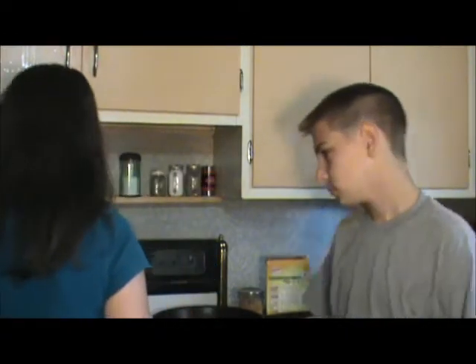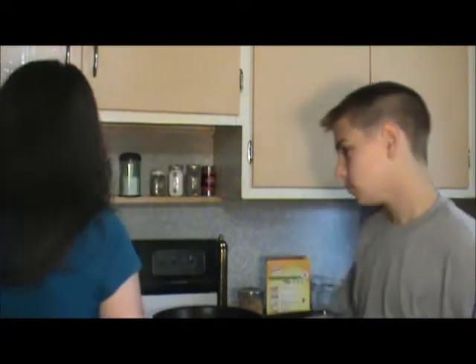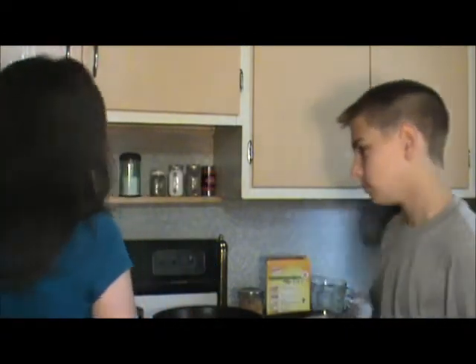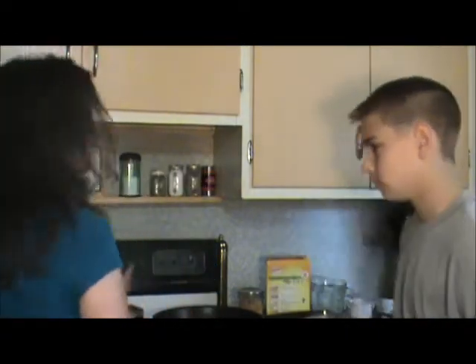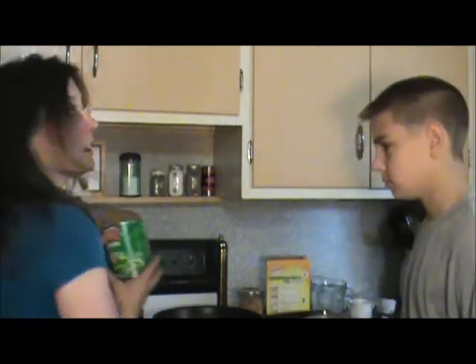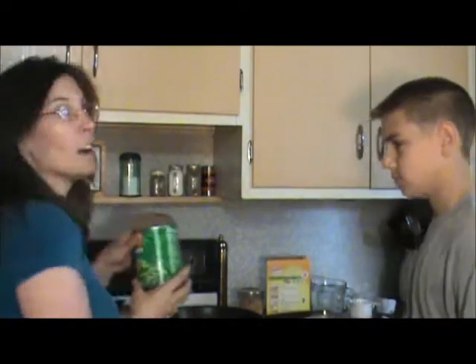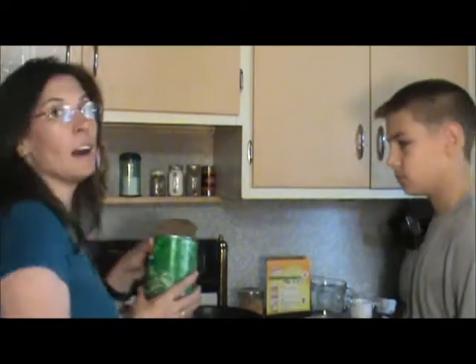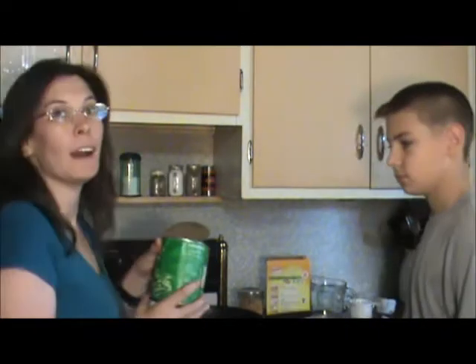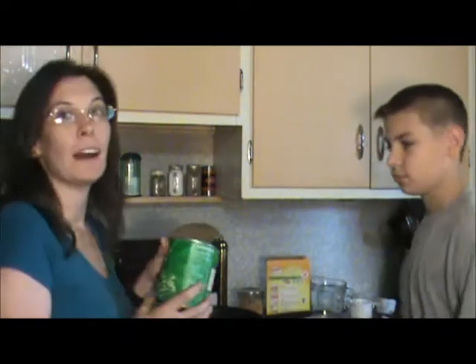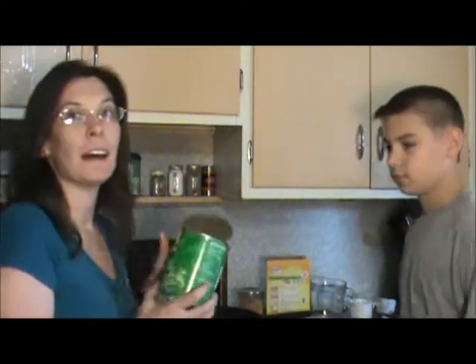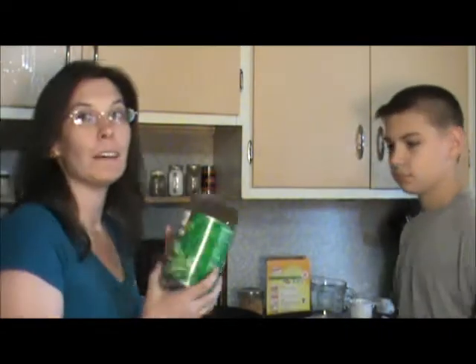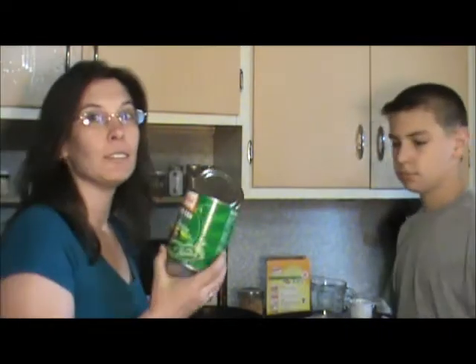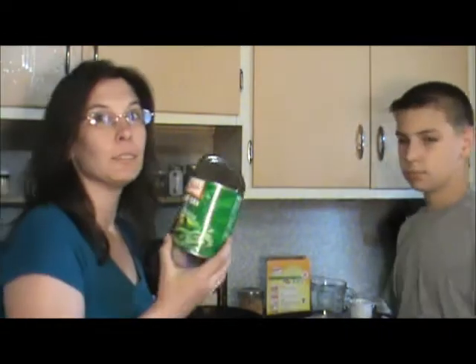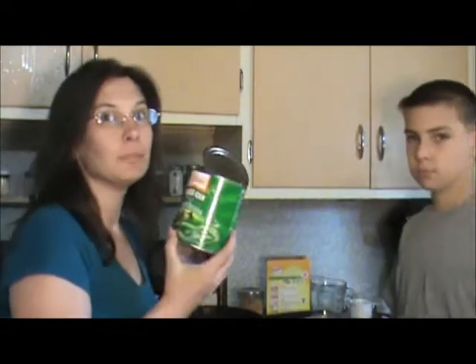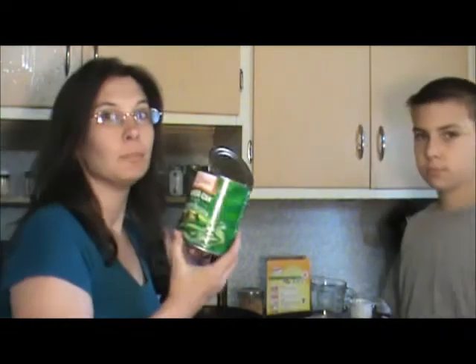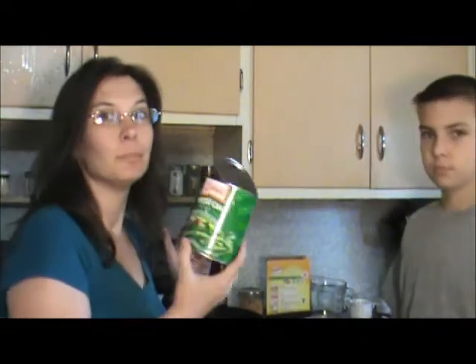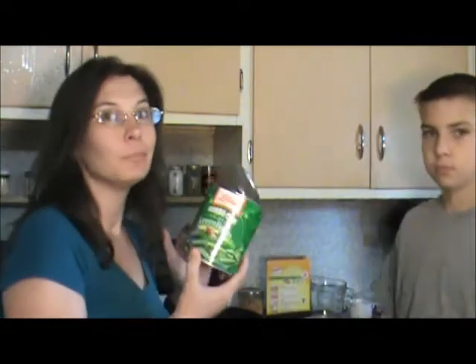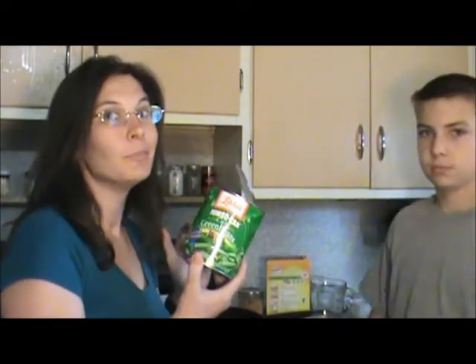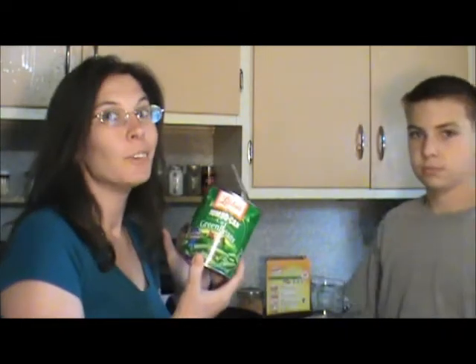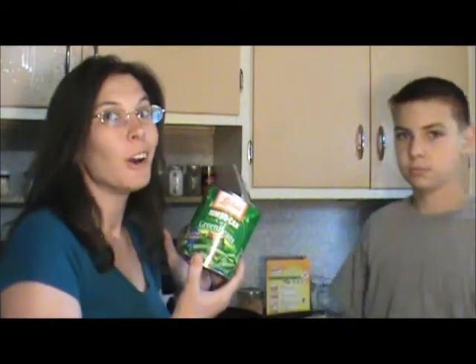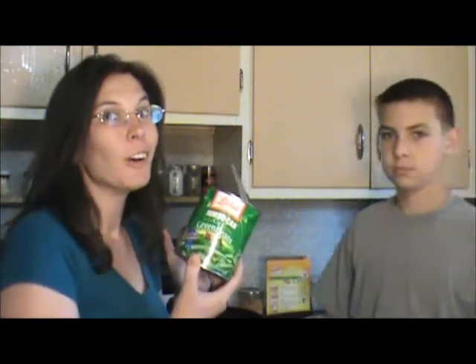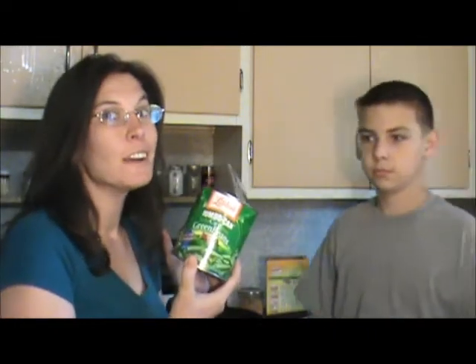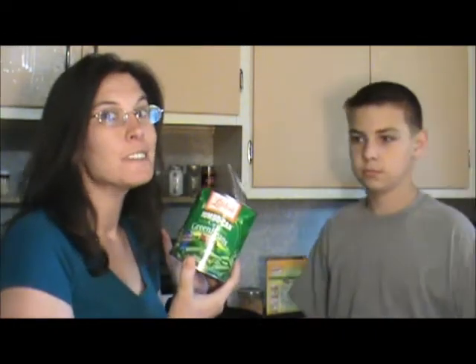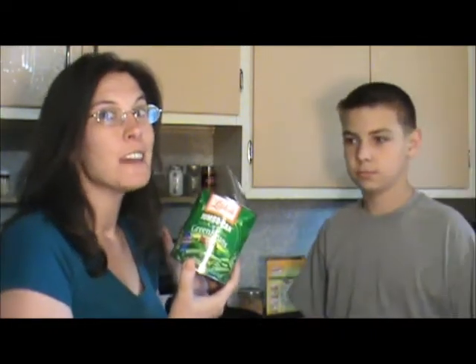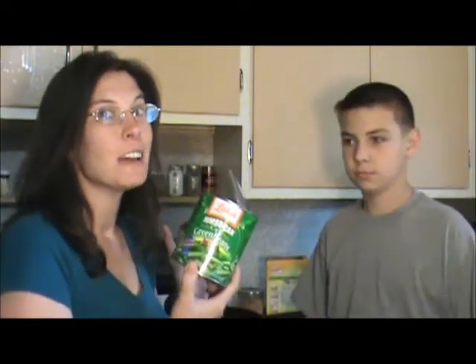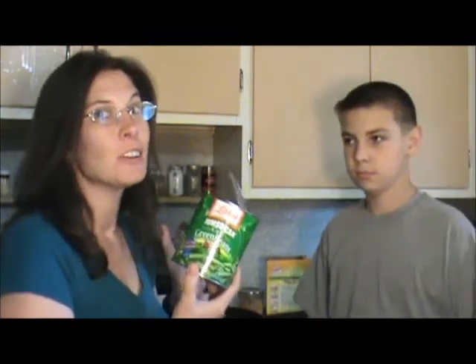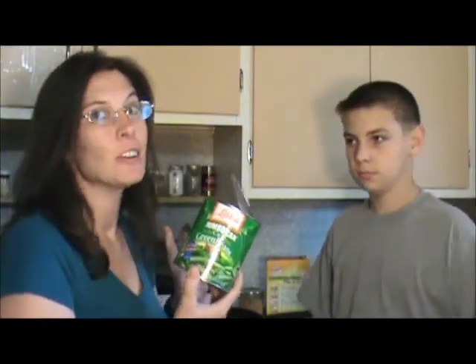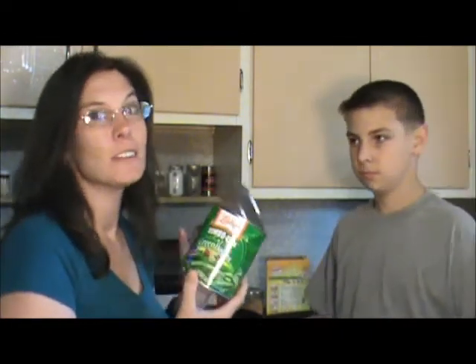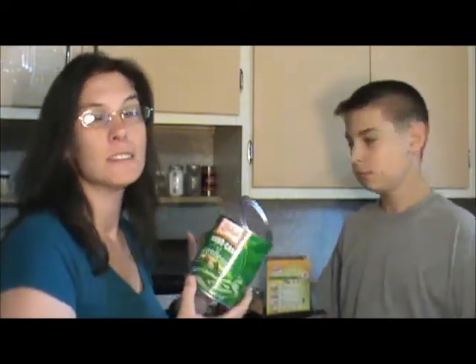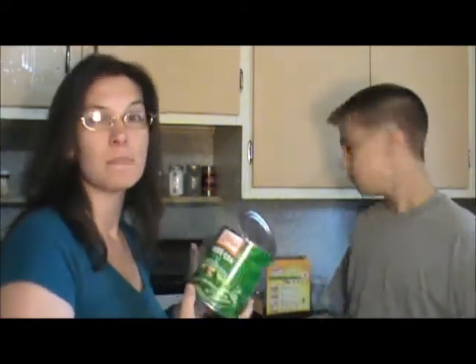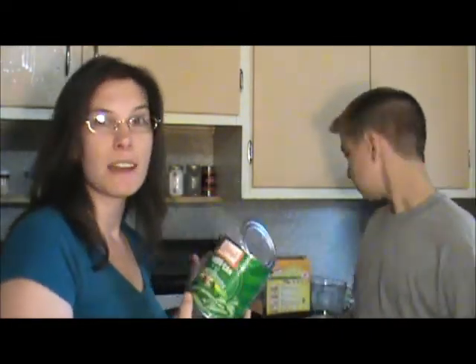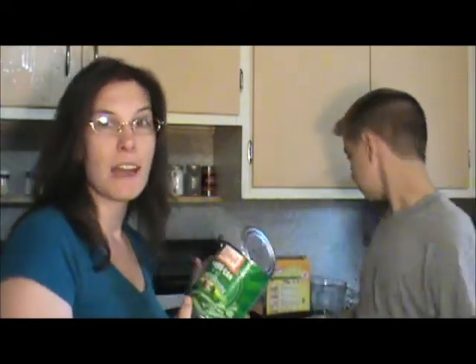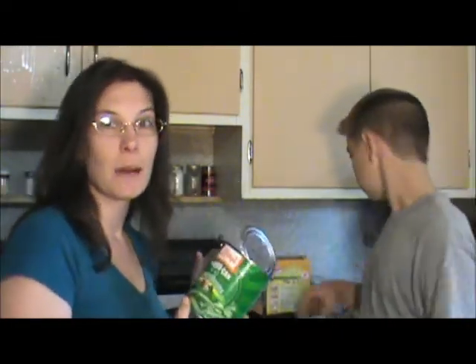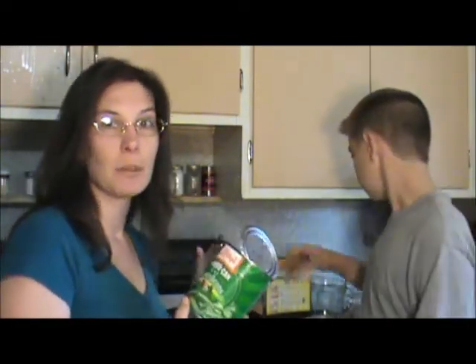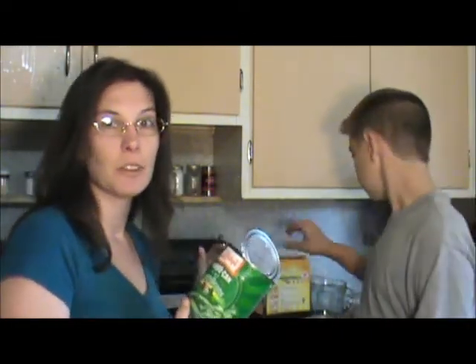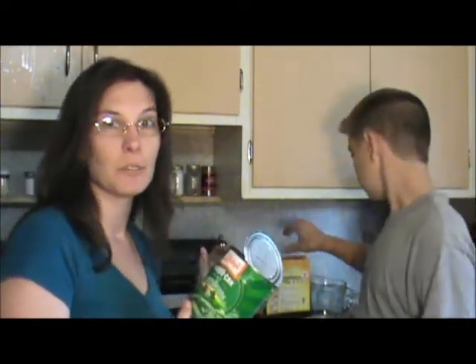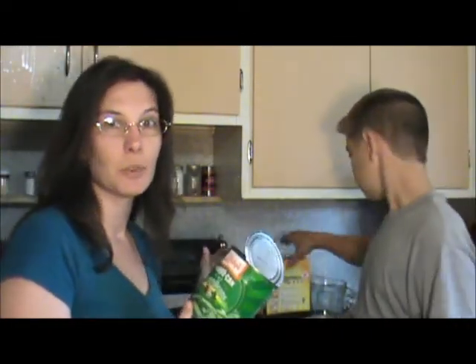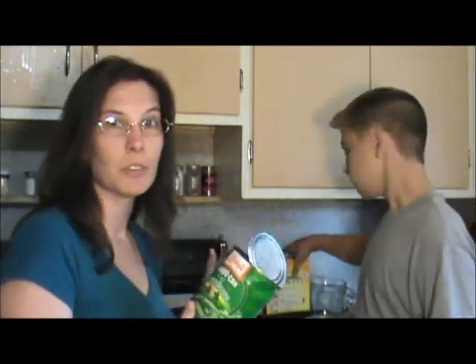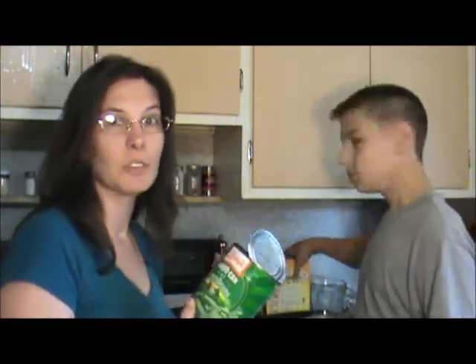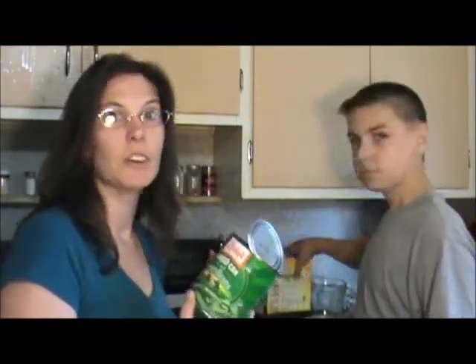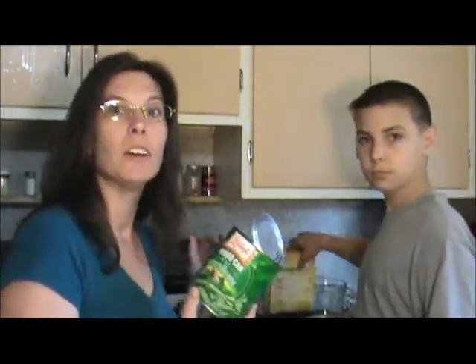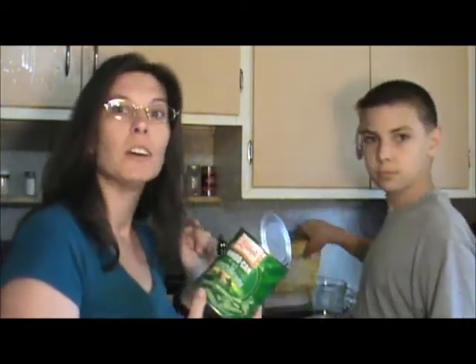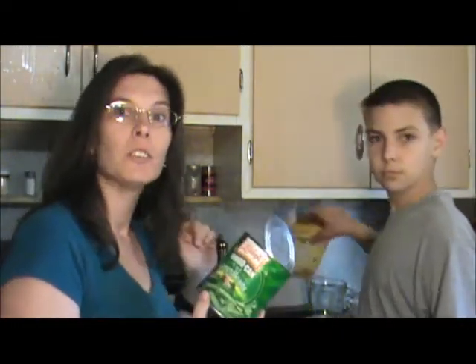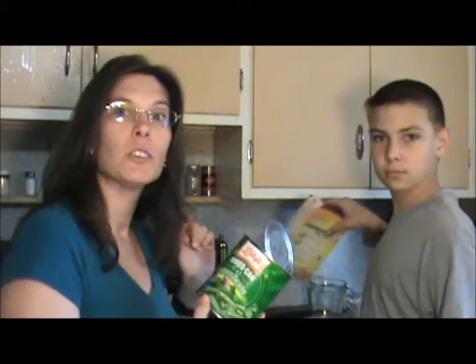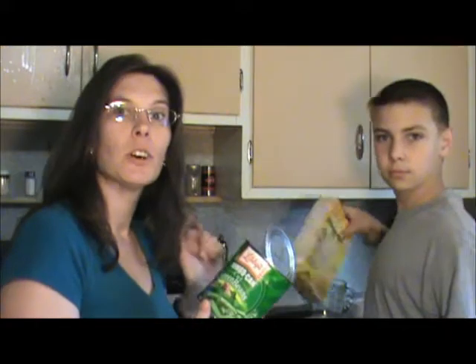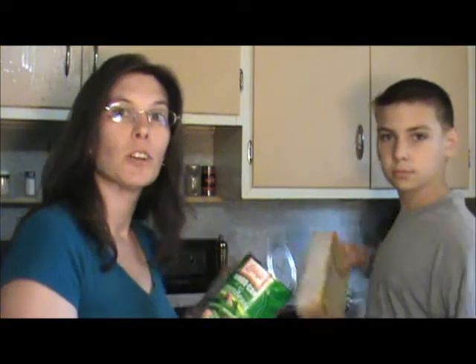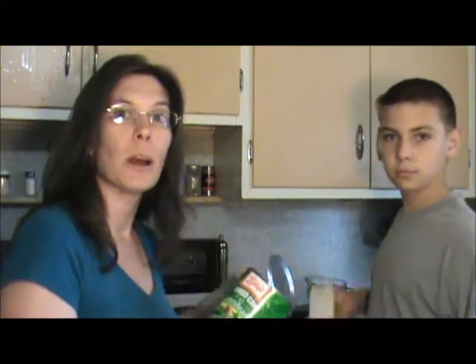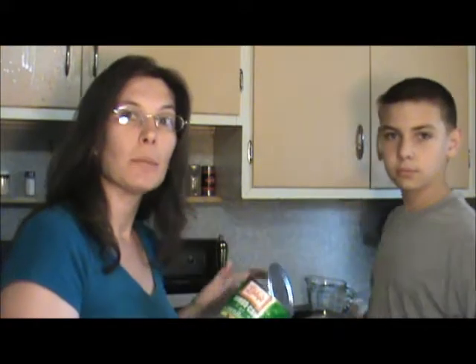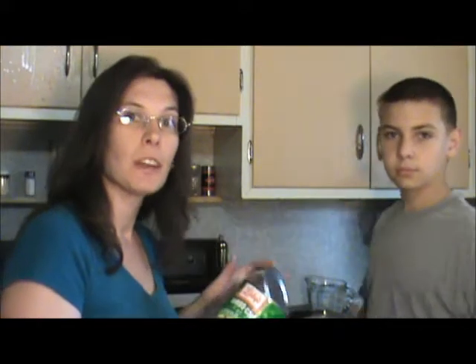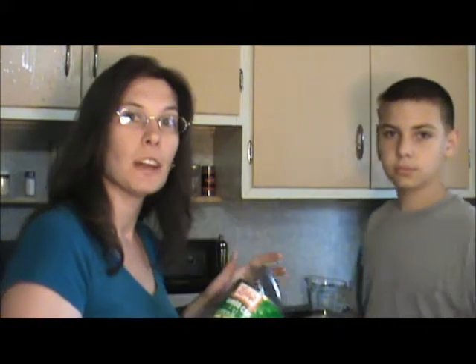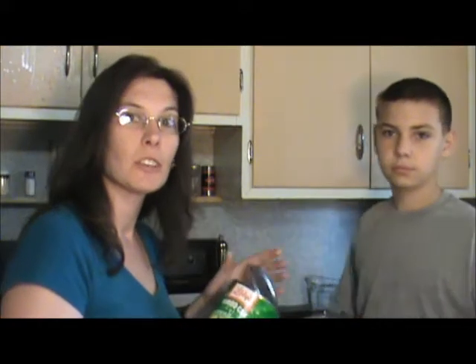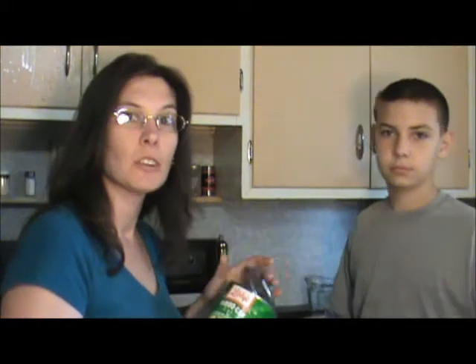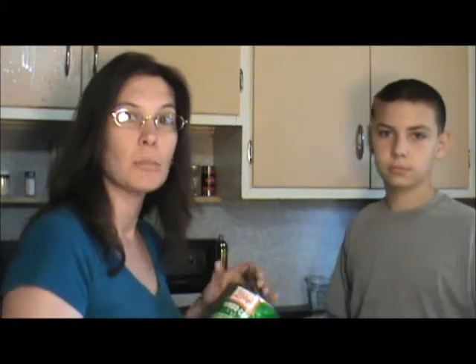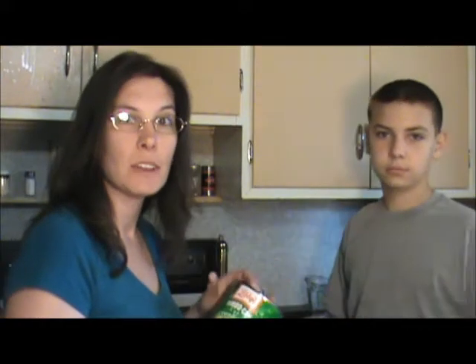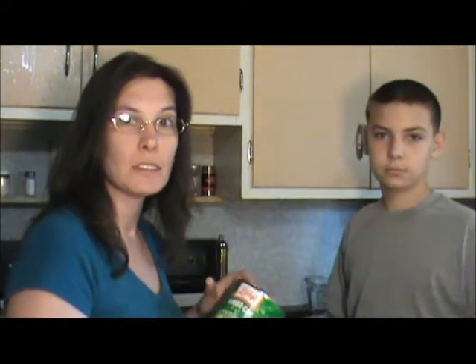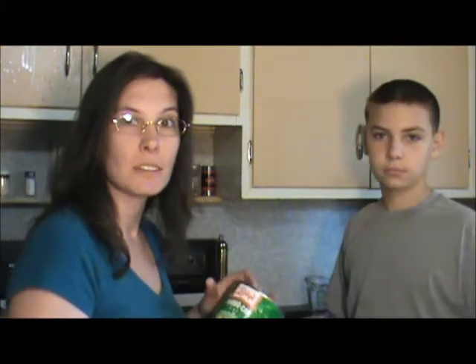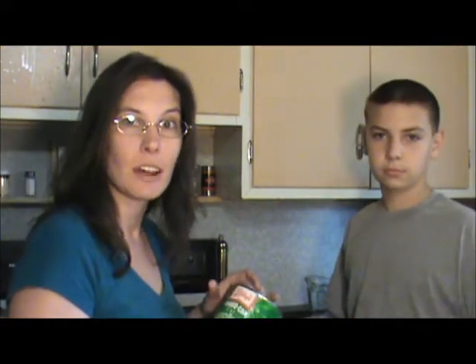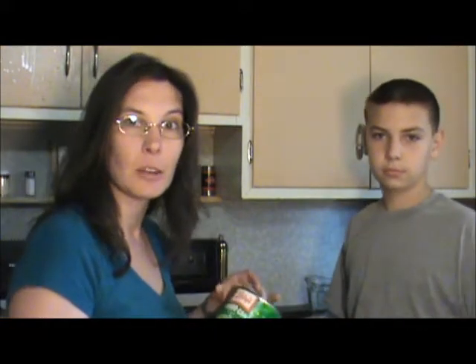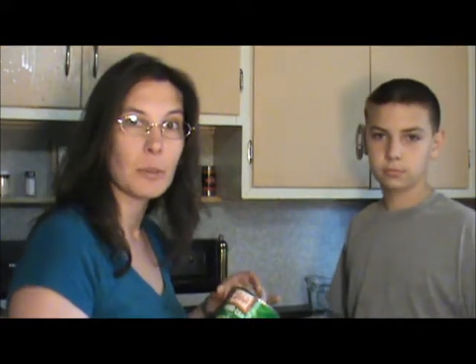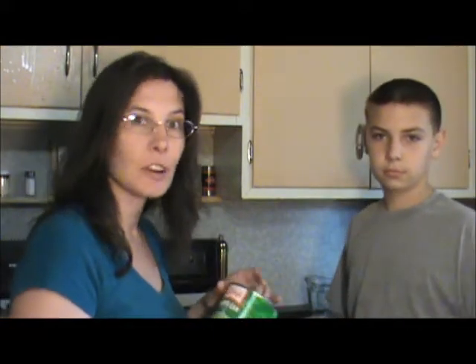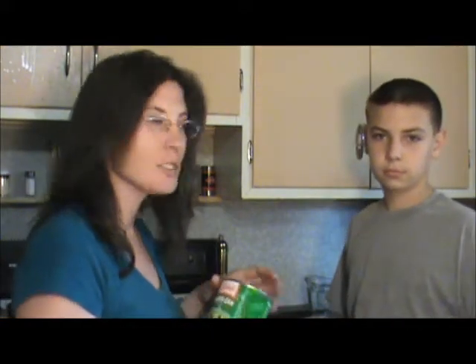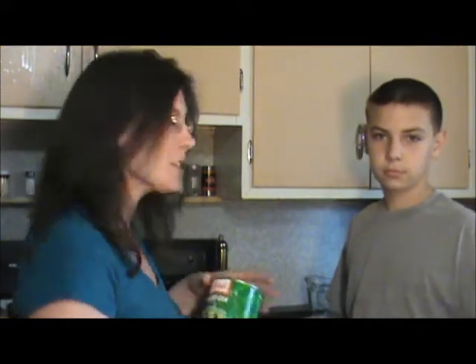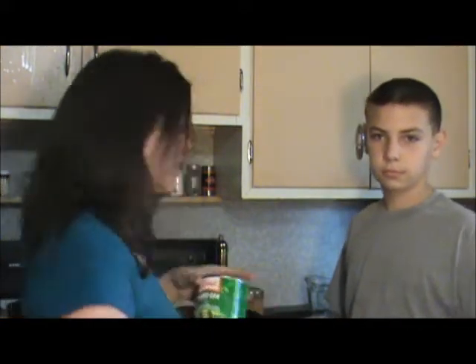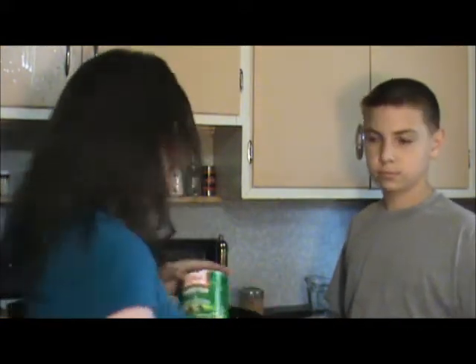First, I have all kinds of canned goods in my cabinet, so I grabbed a can of green beans, and that'll be our side.